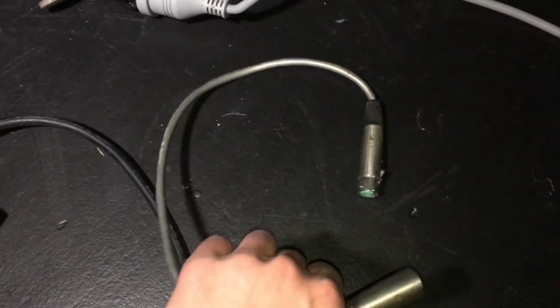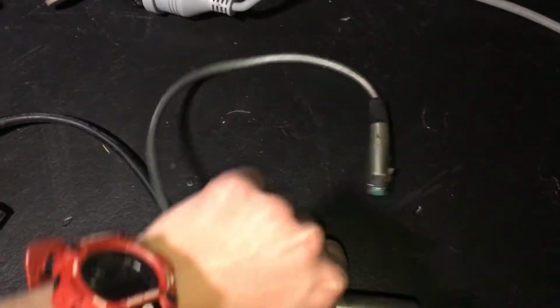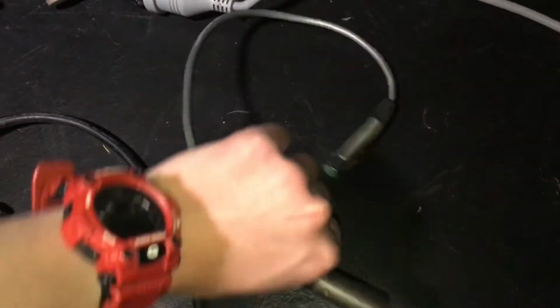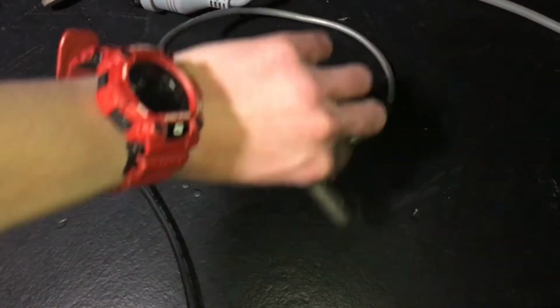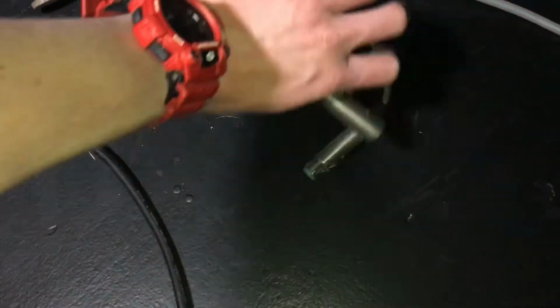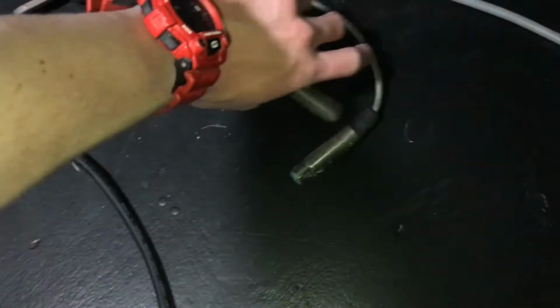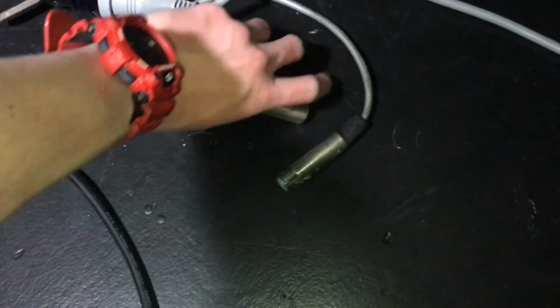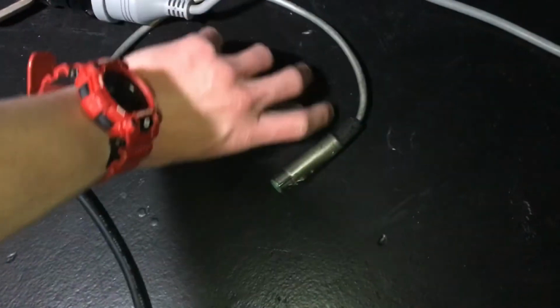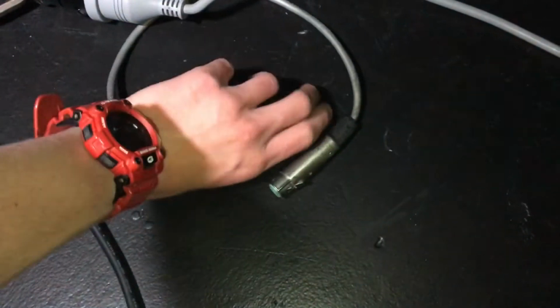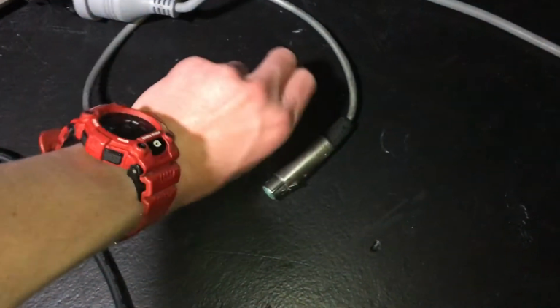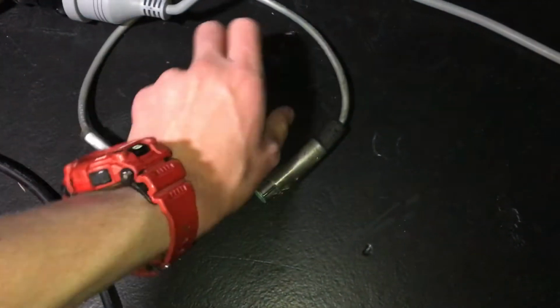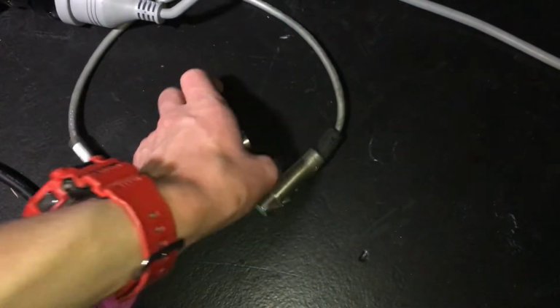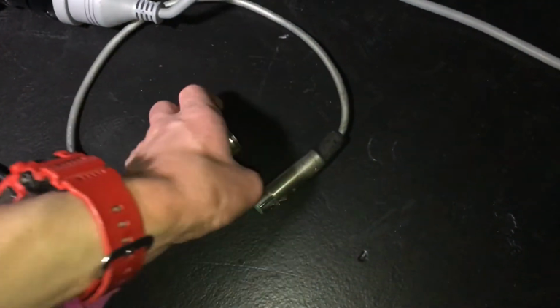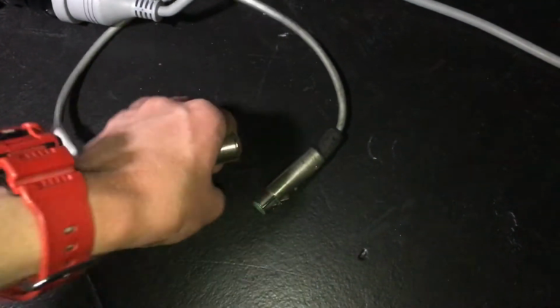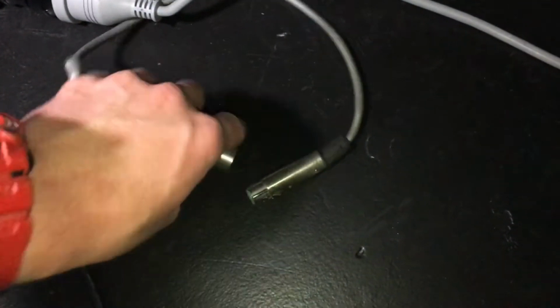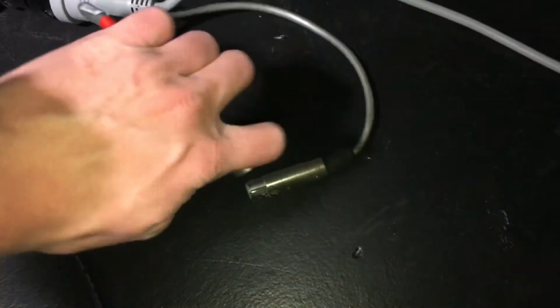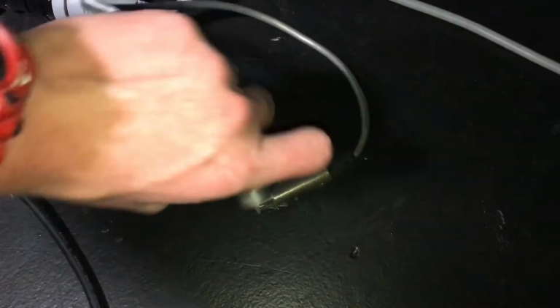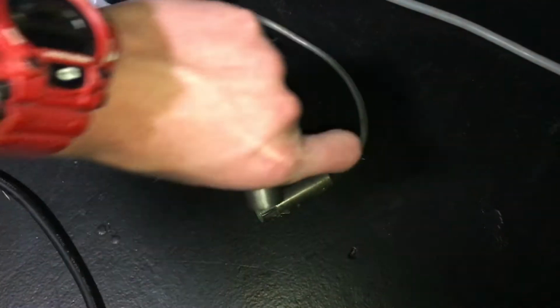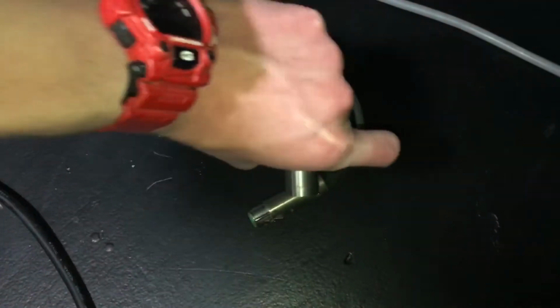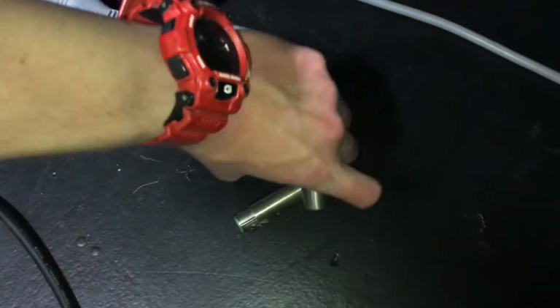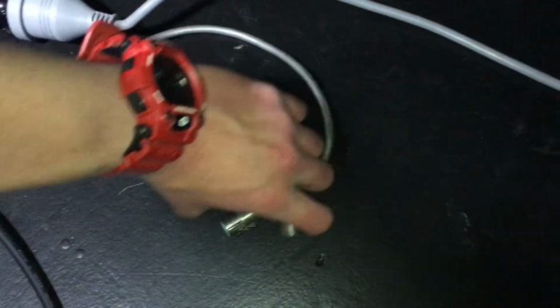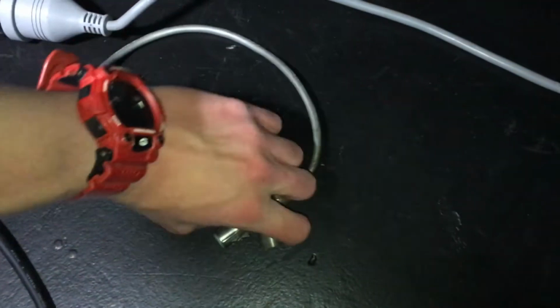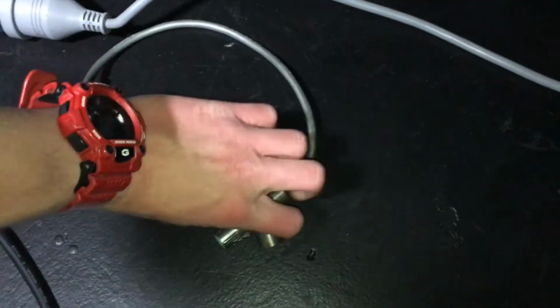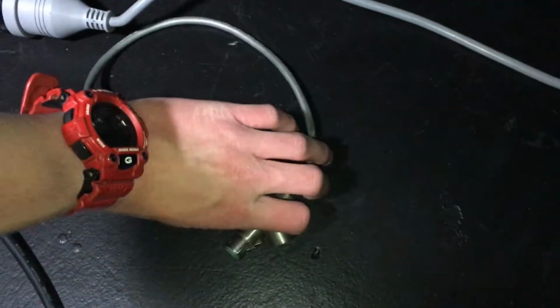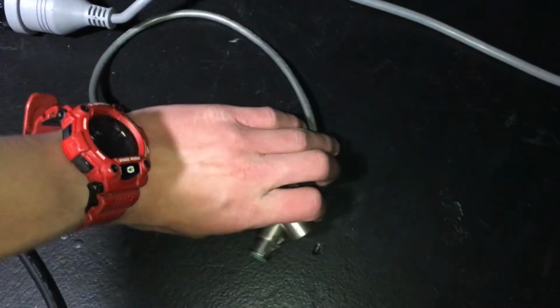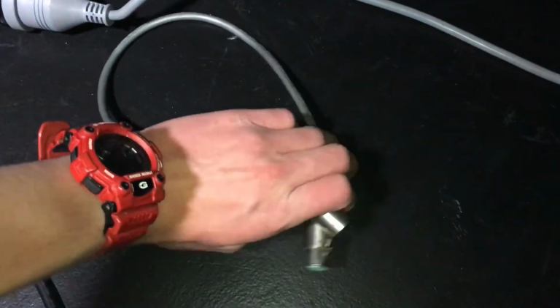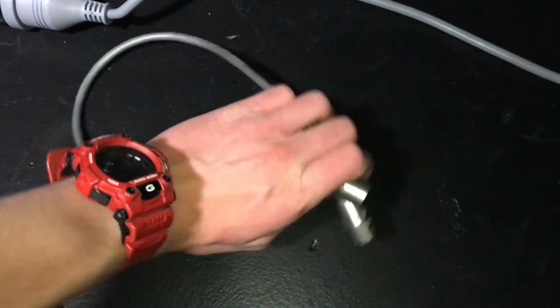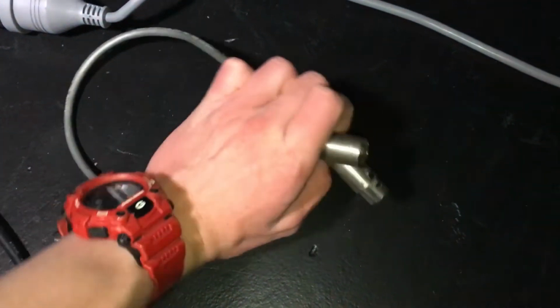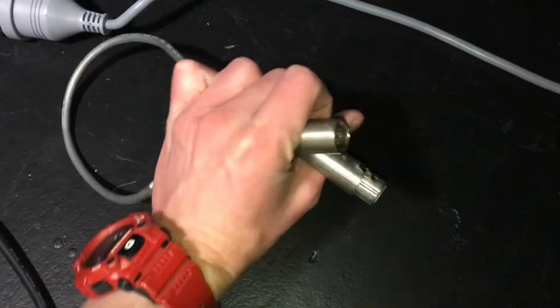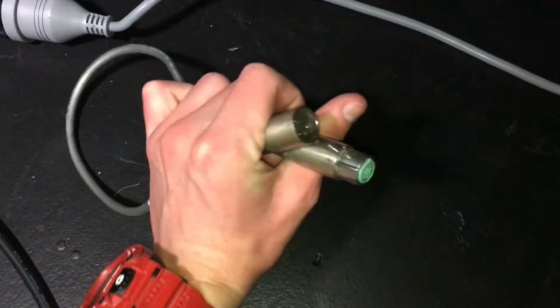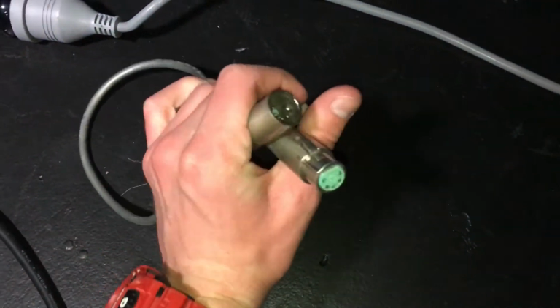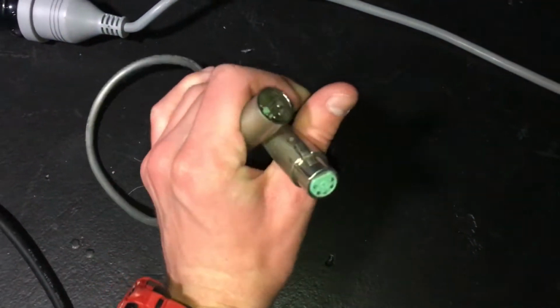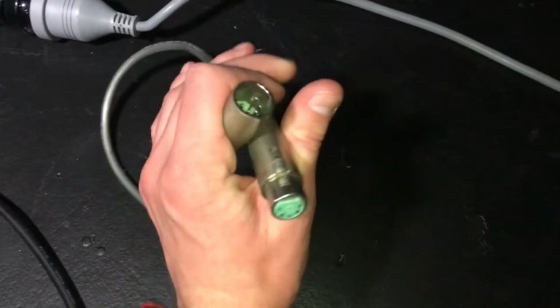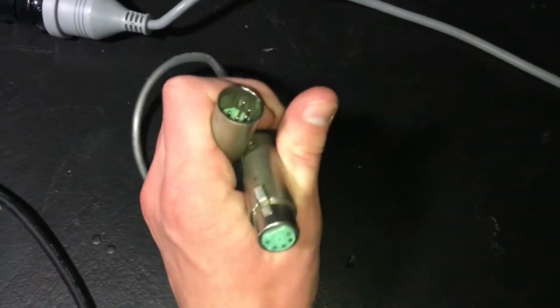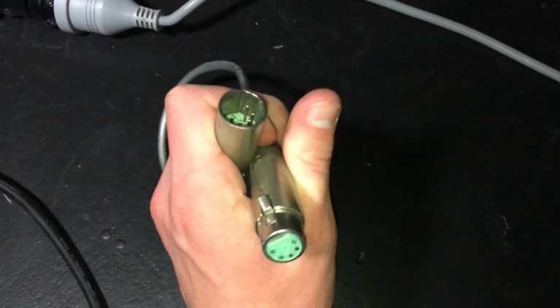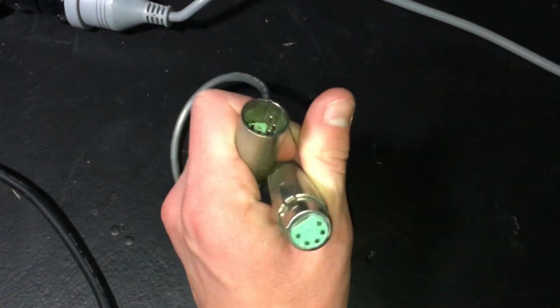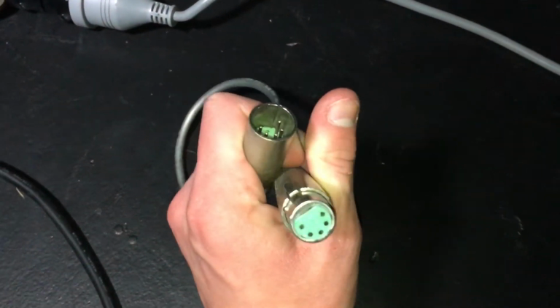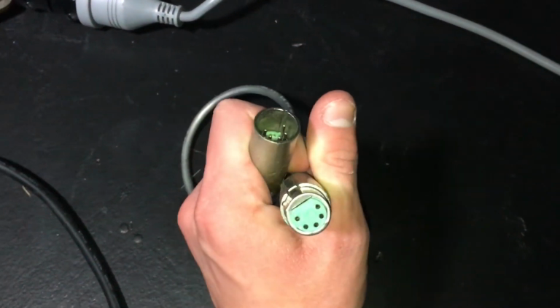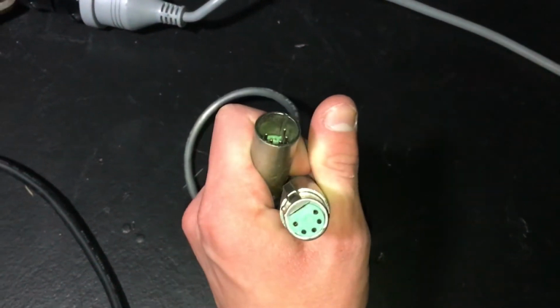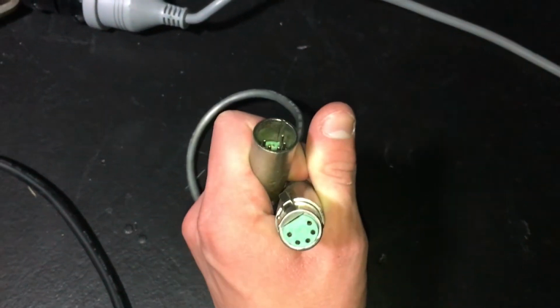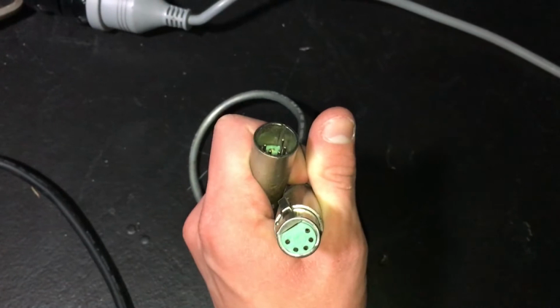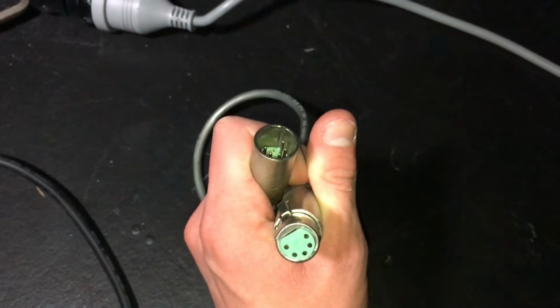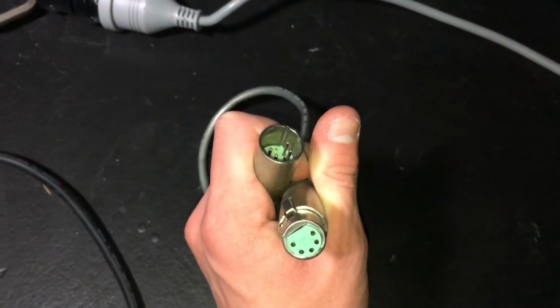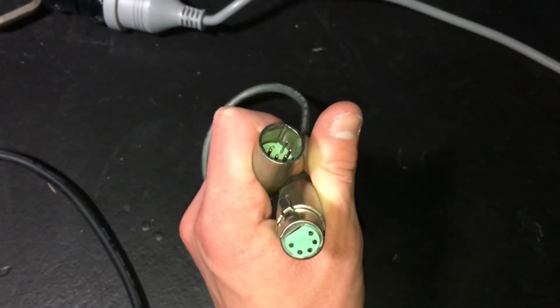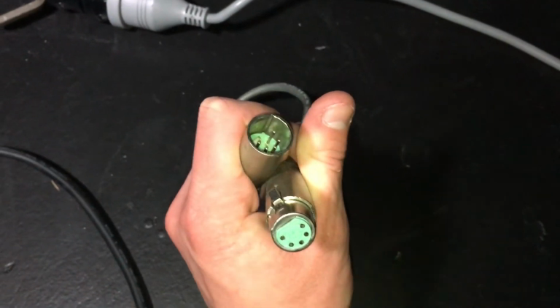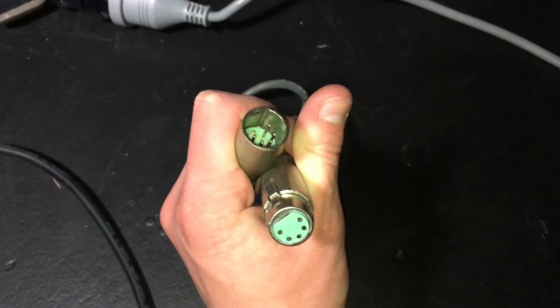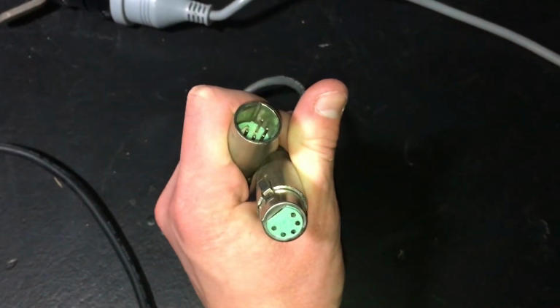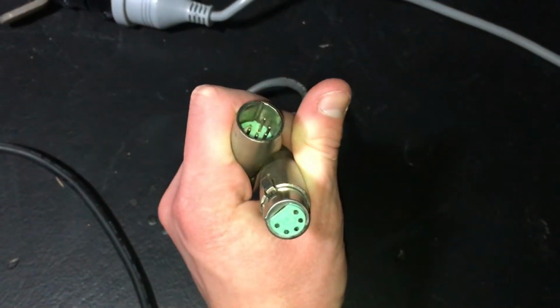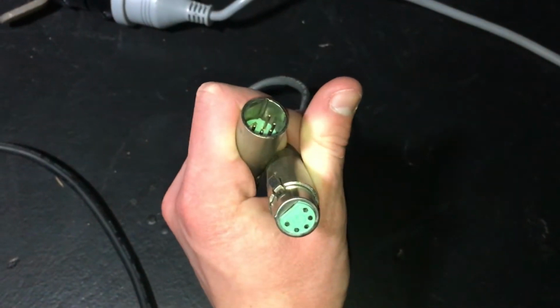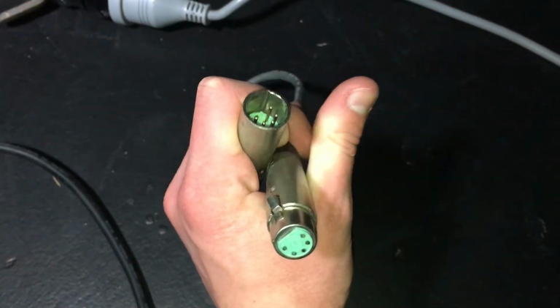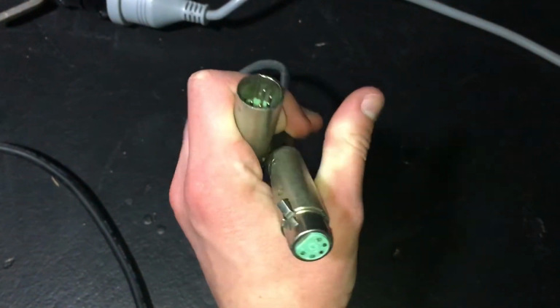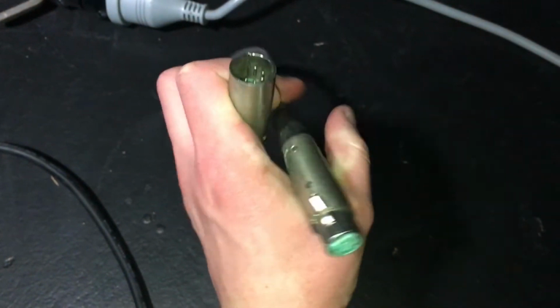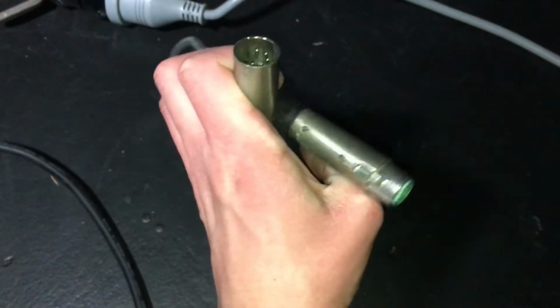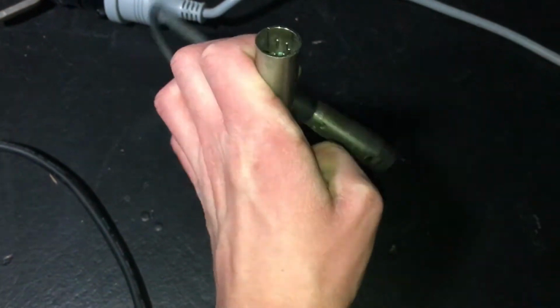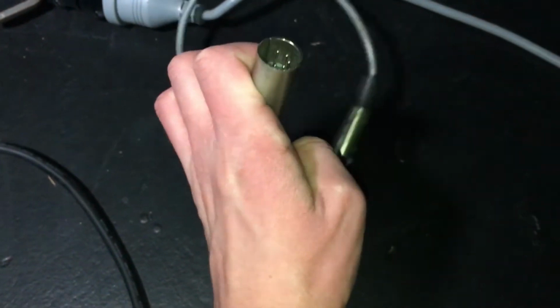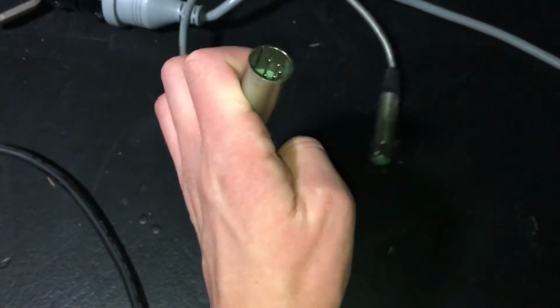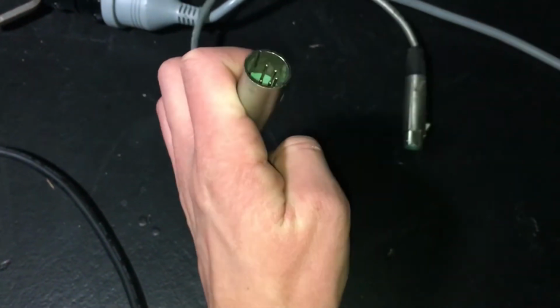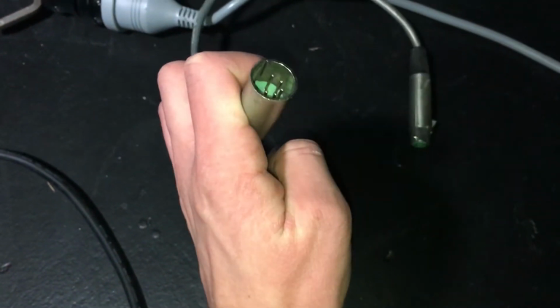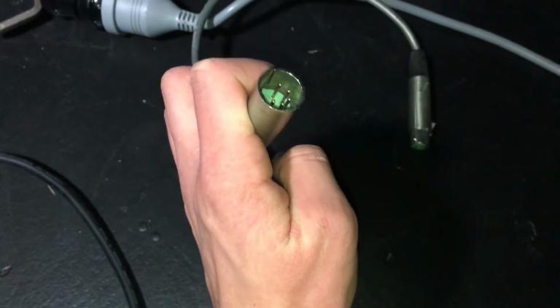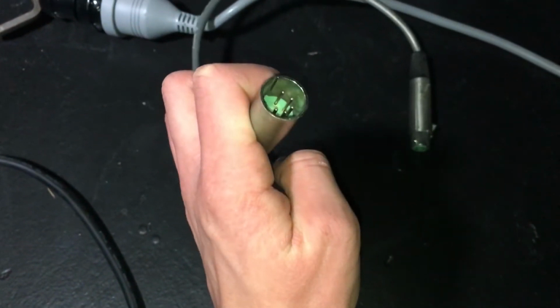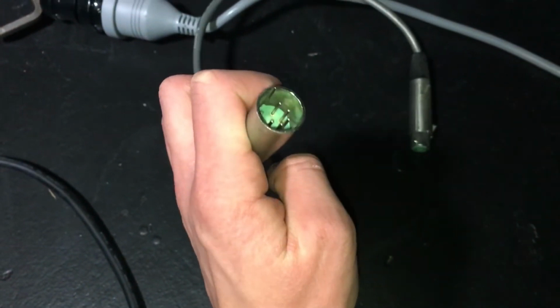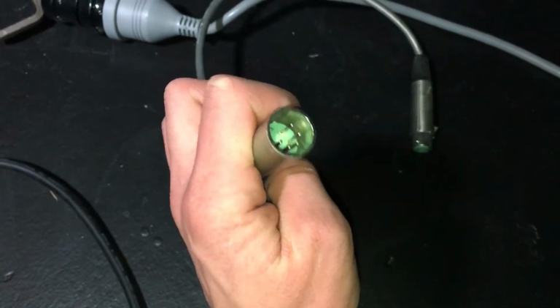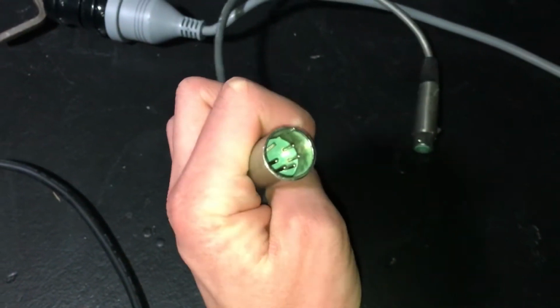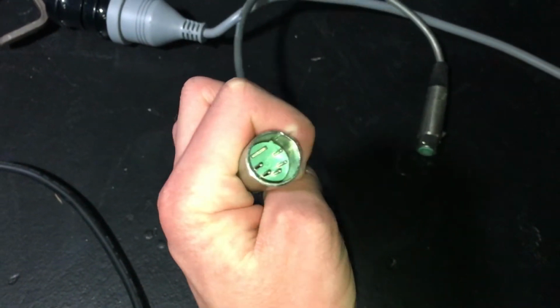Finally, take another DMX cable and run it out of your second fixture and plug it into the male port on your third fixture.